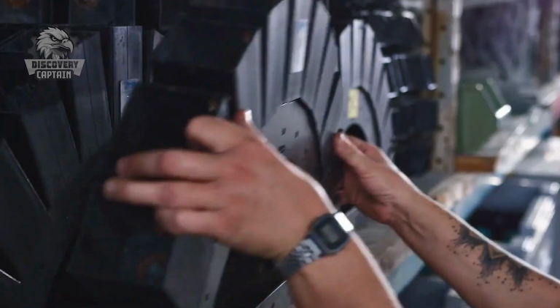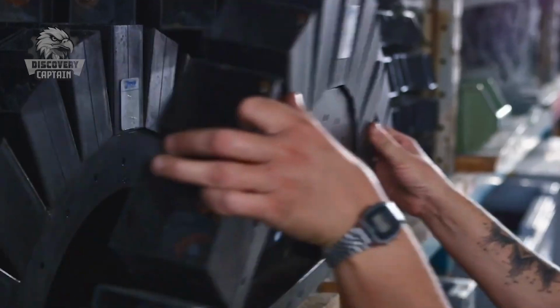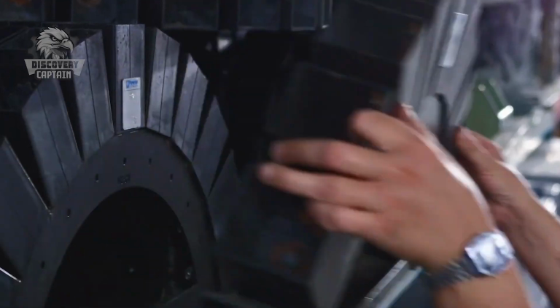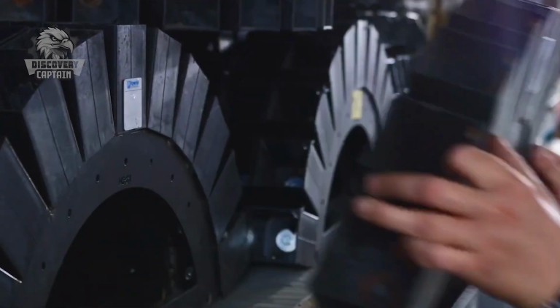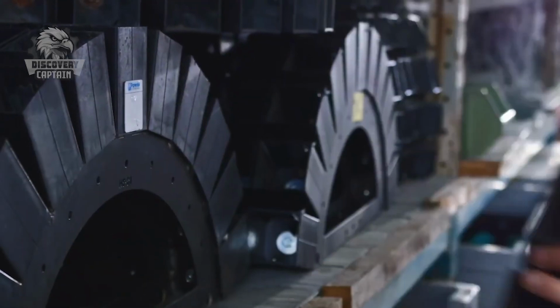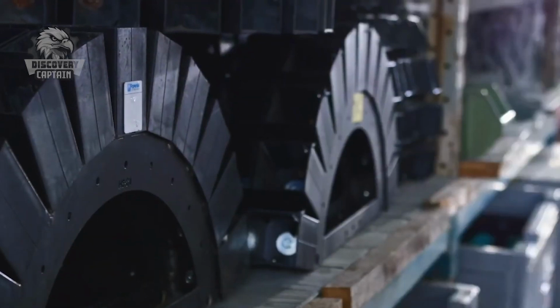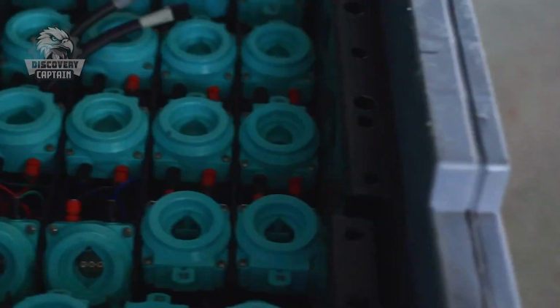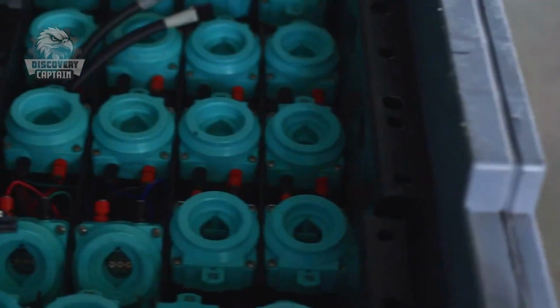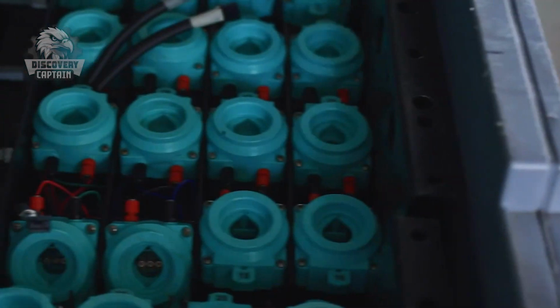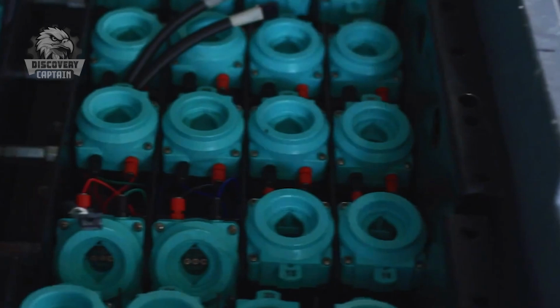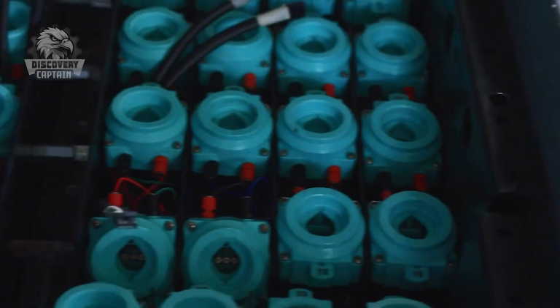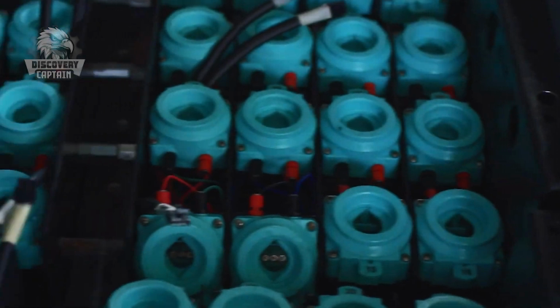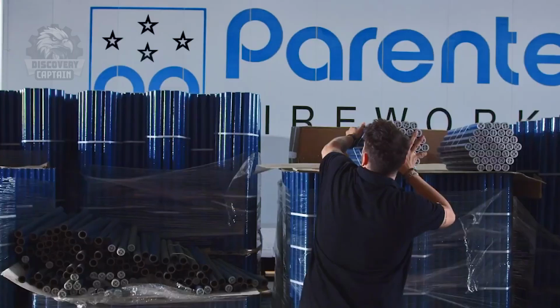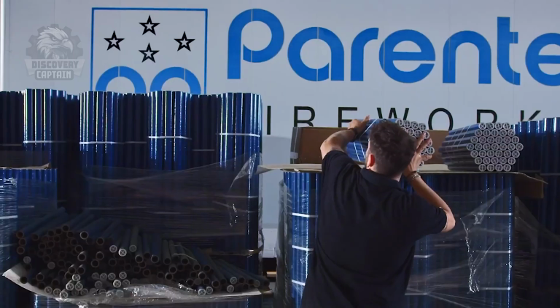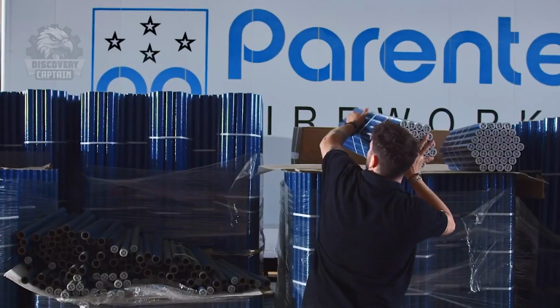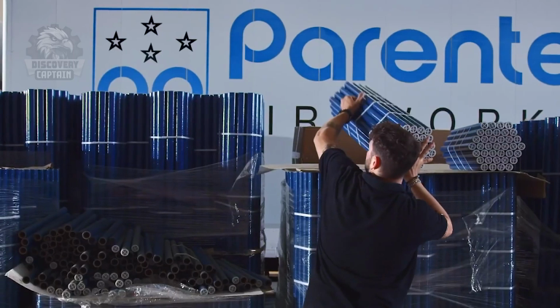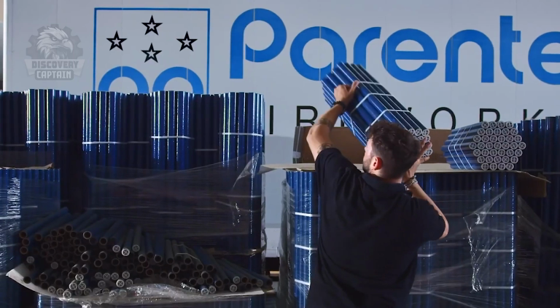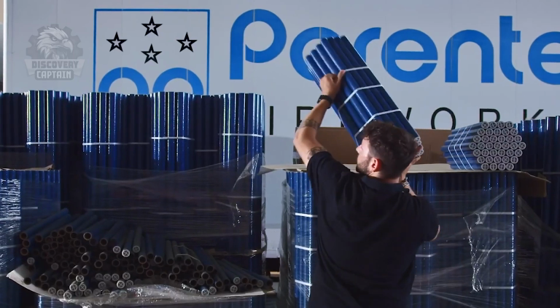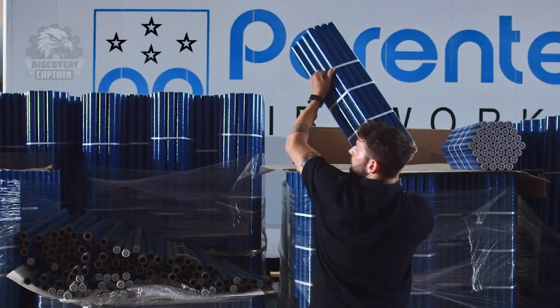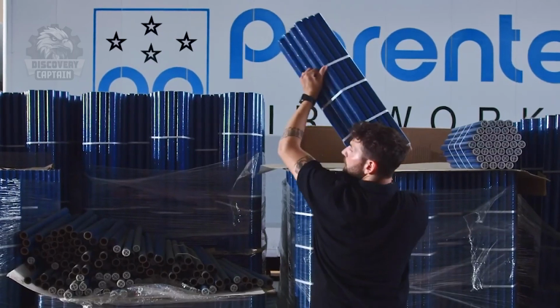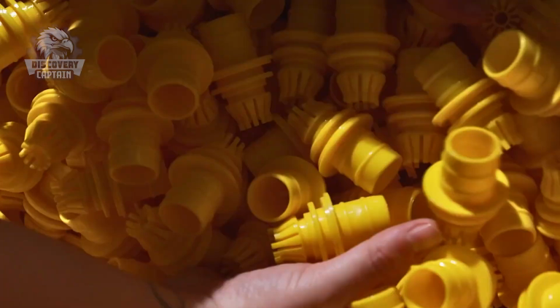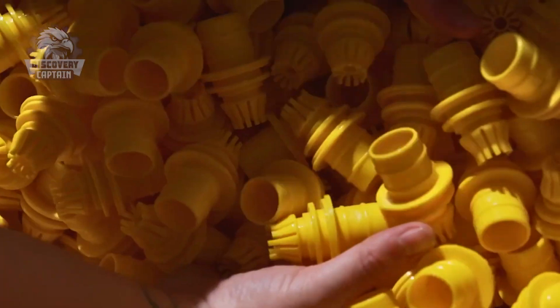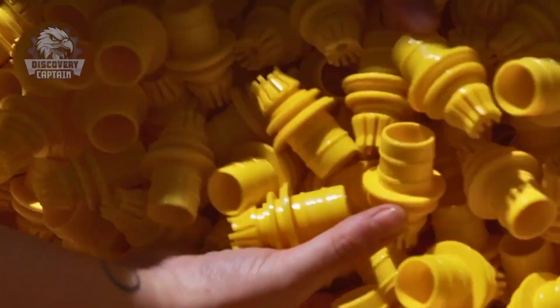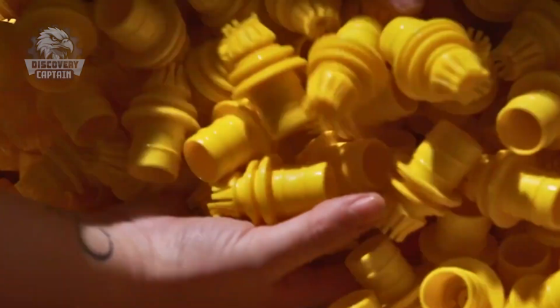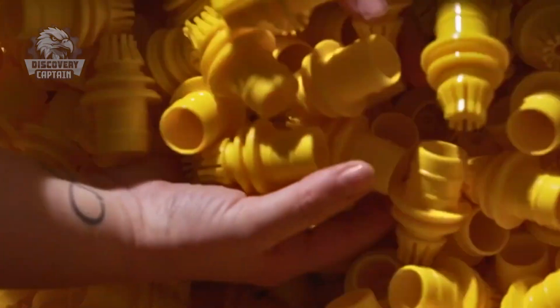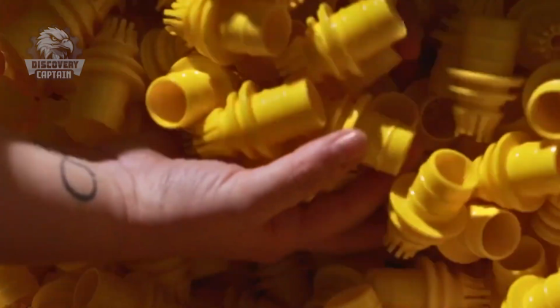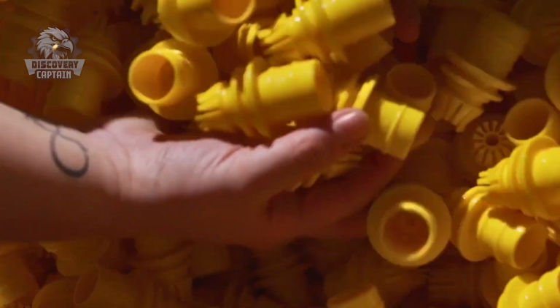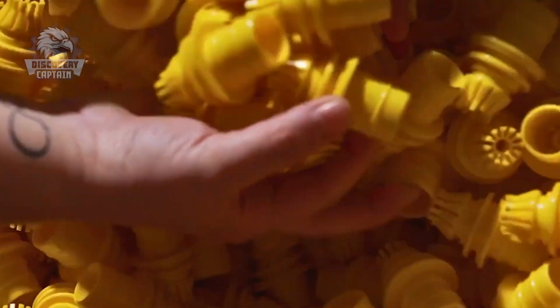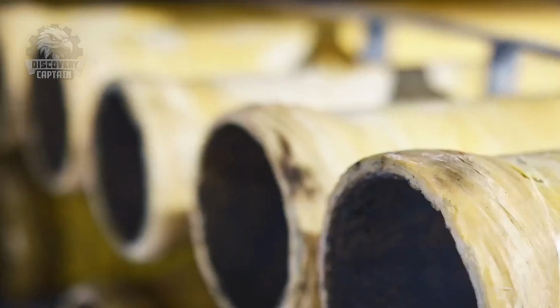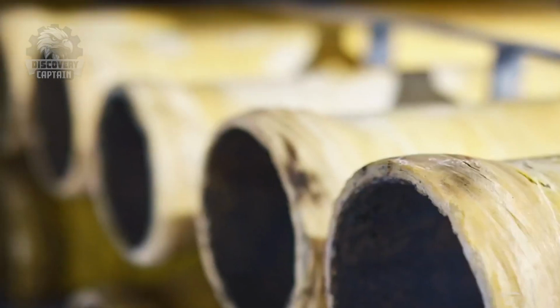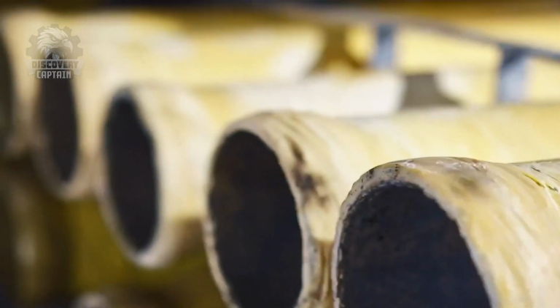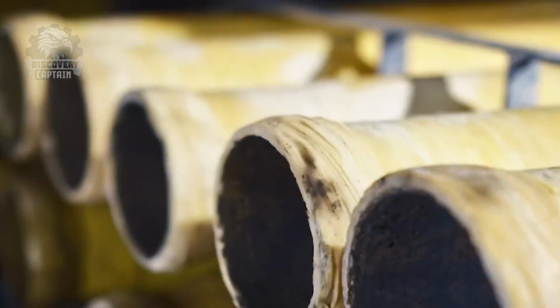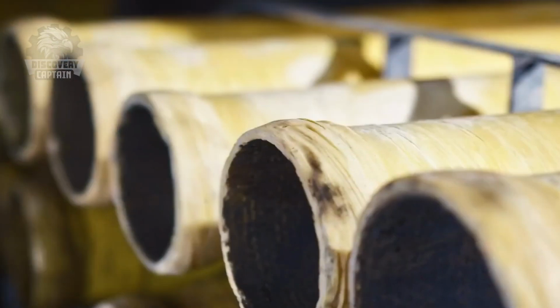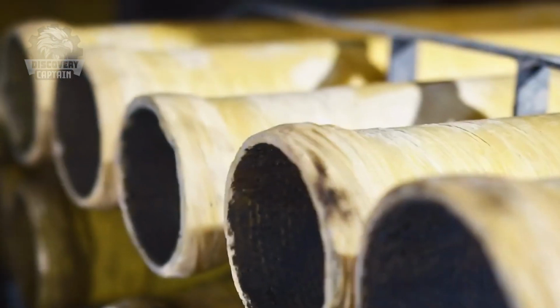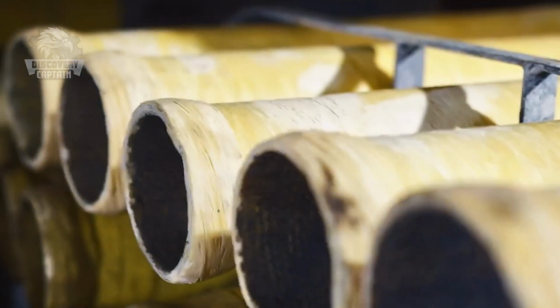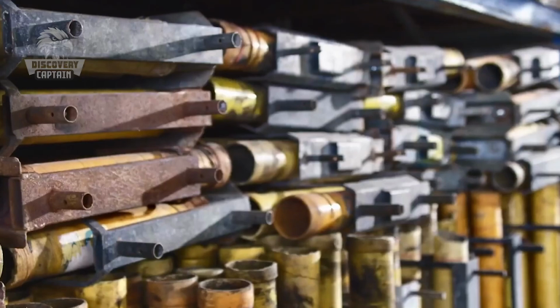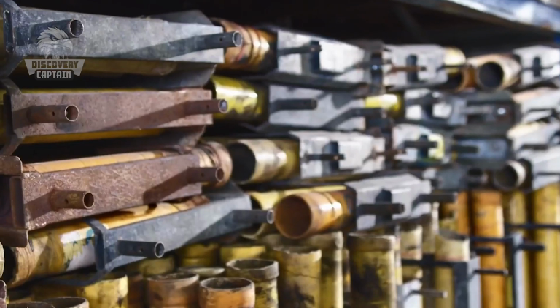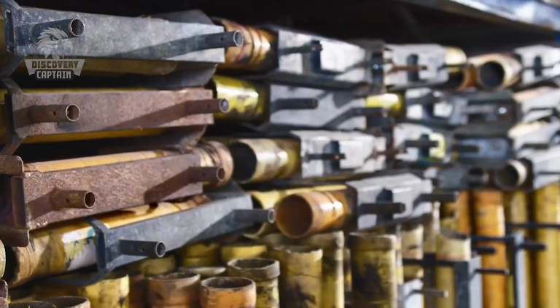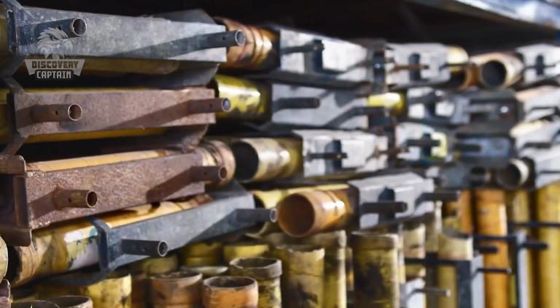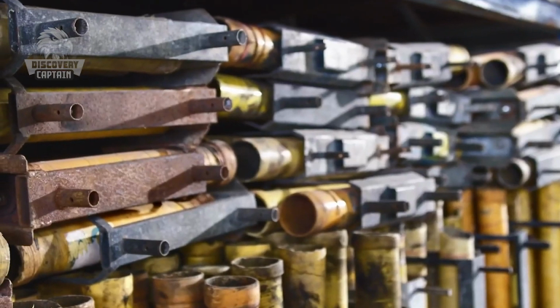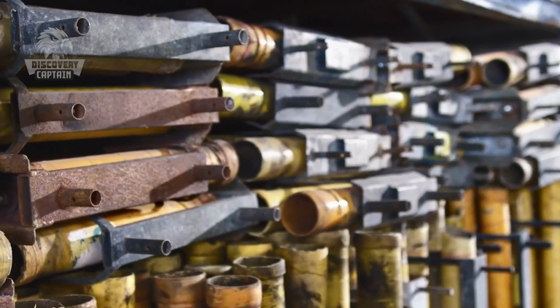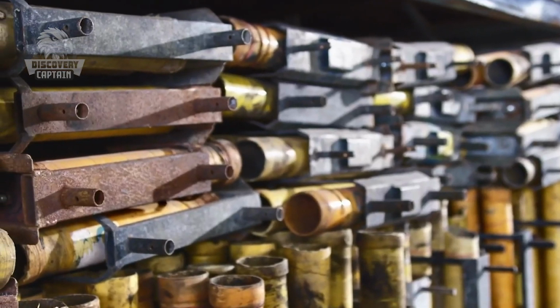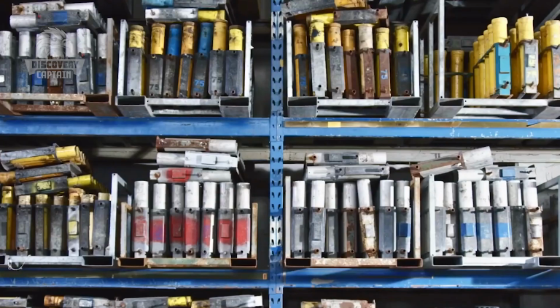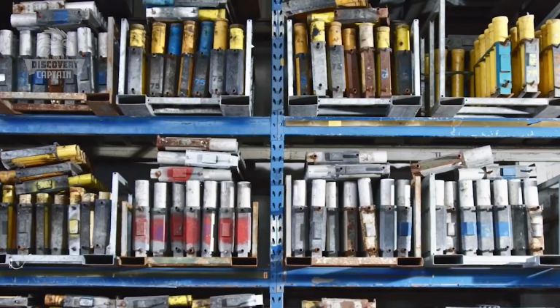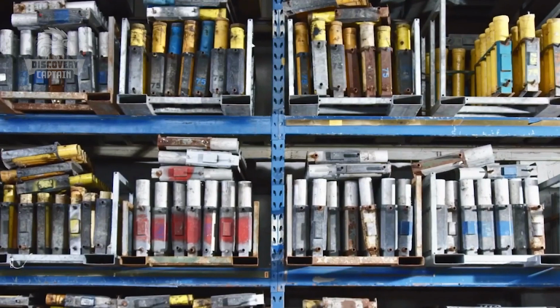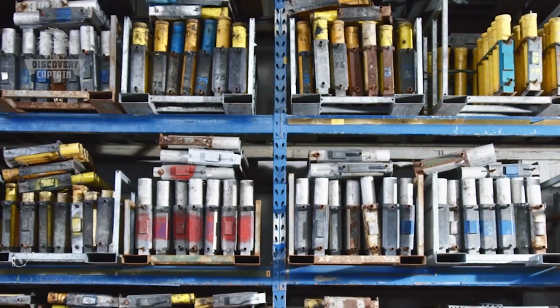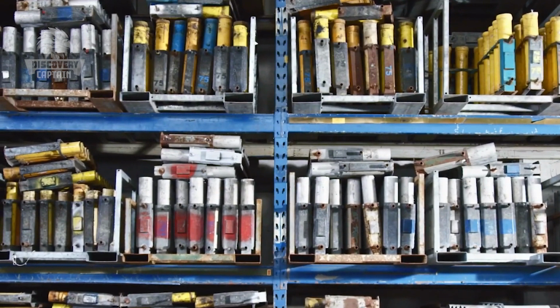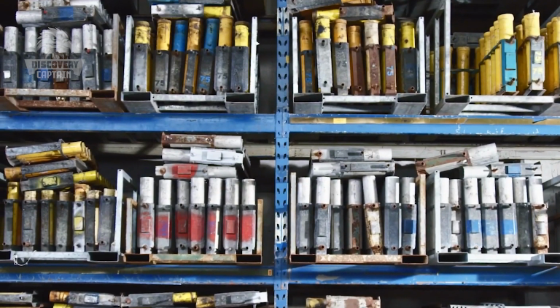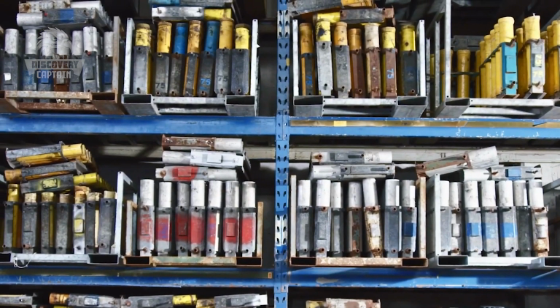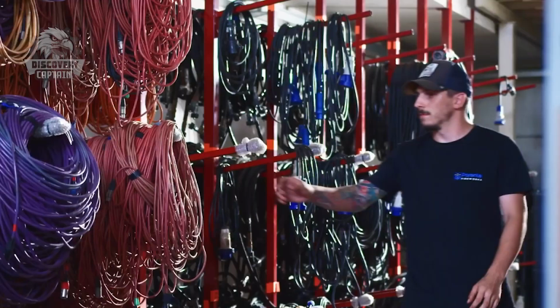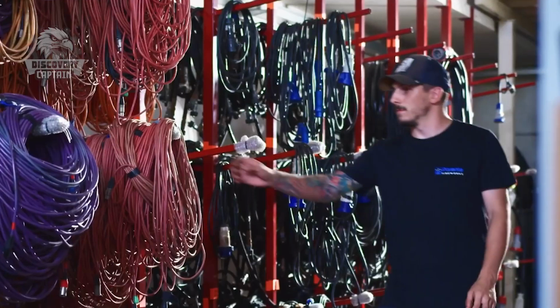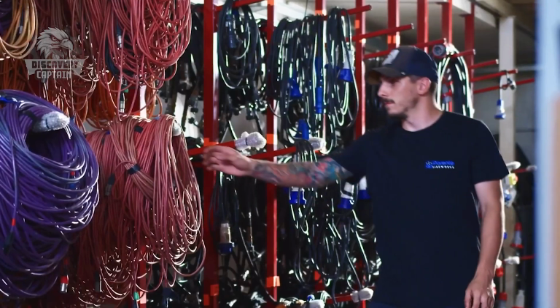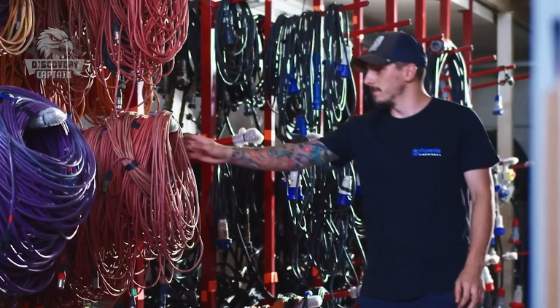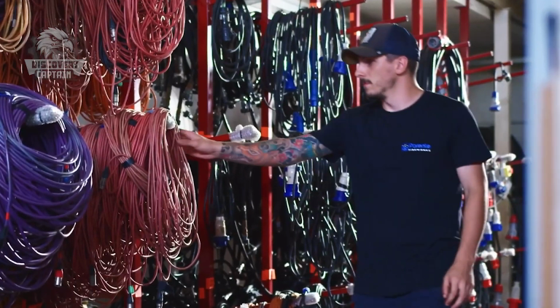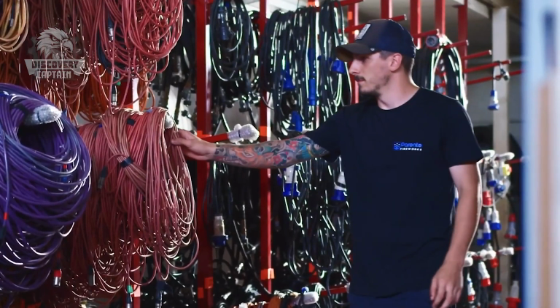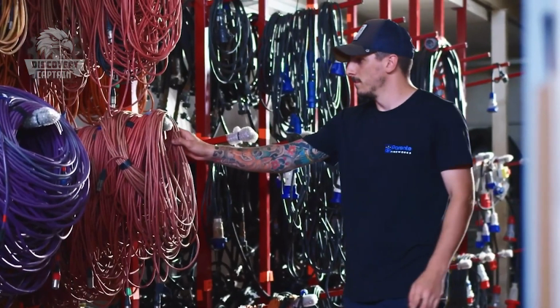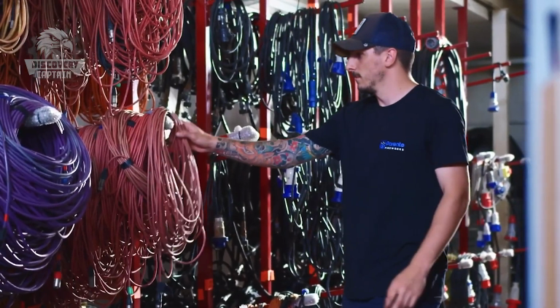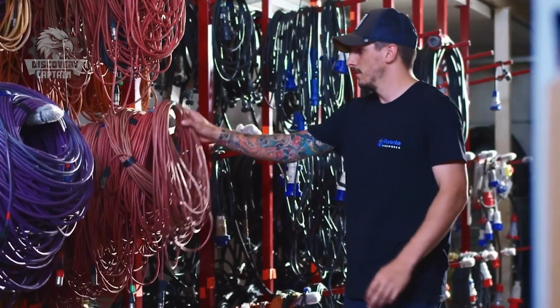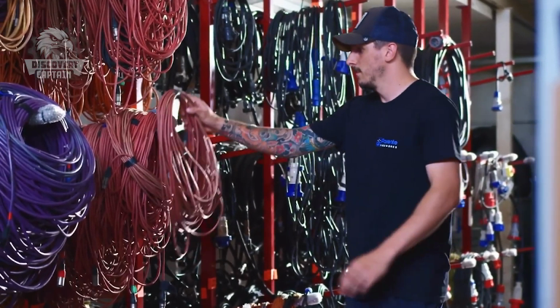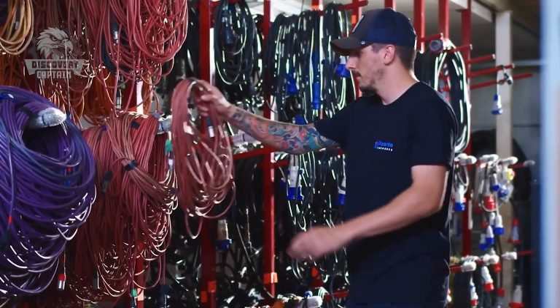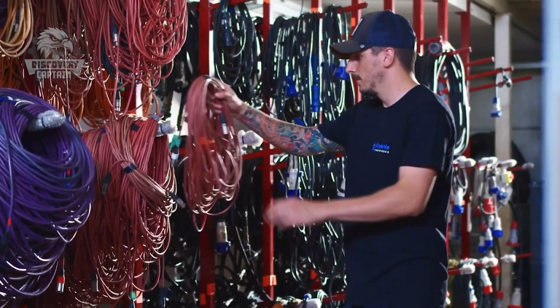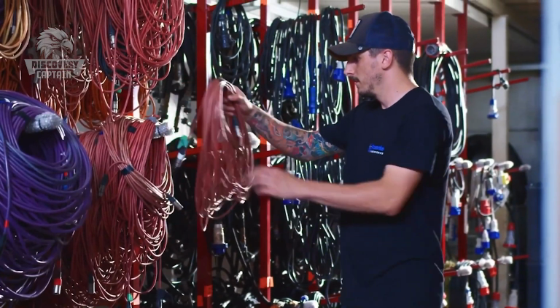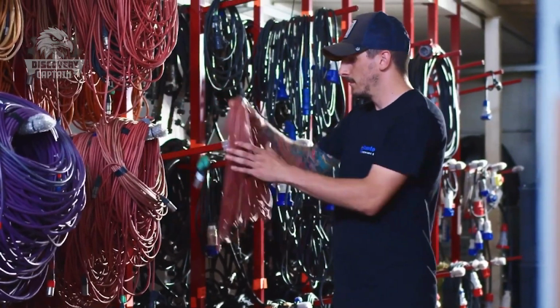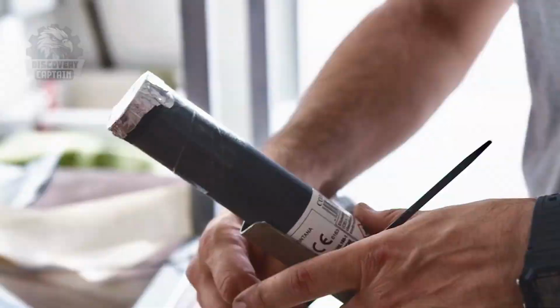Finally, when the big celebration day arrives, the fireworks are prepped and ready to light up the sky with spectacular displays.